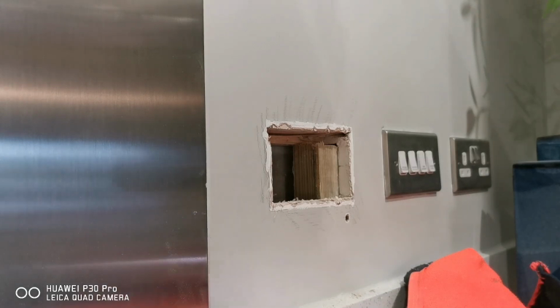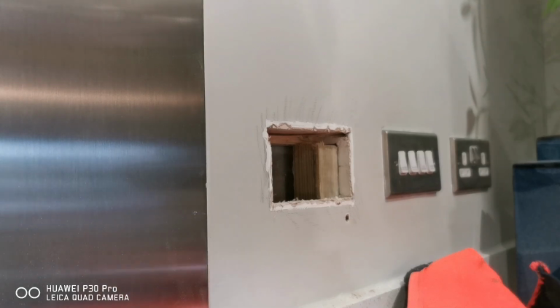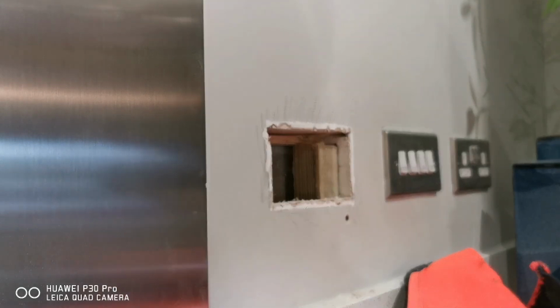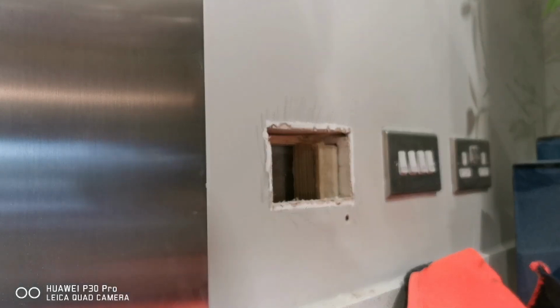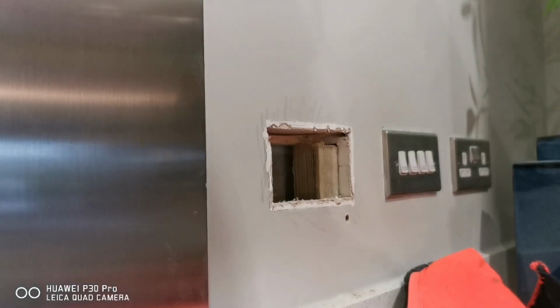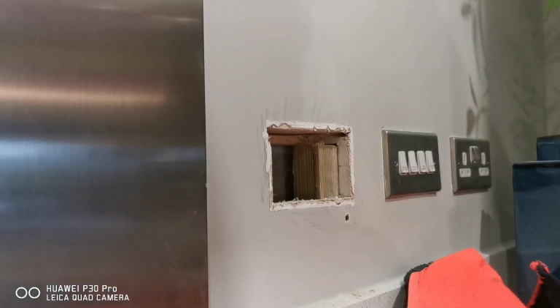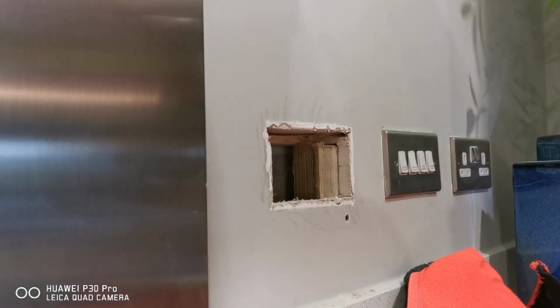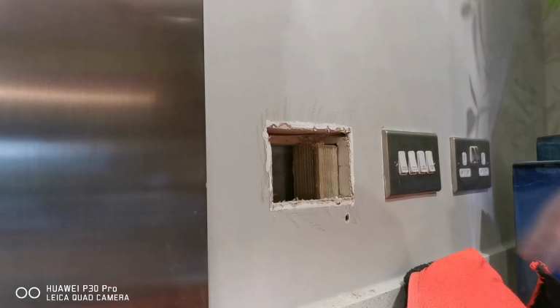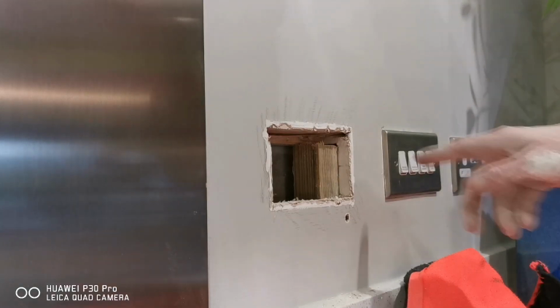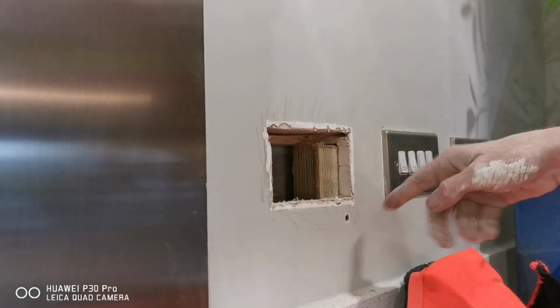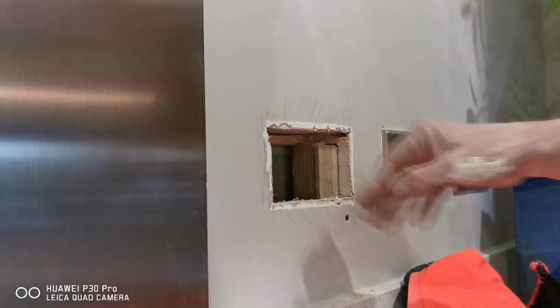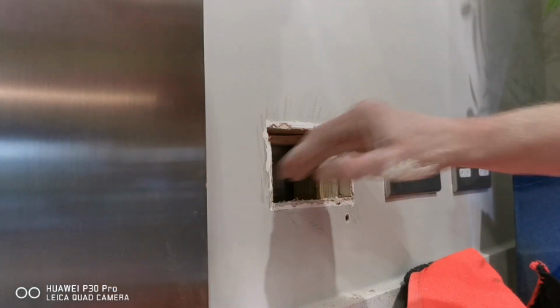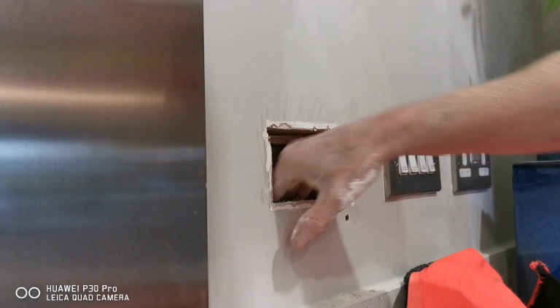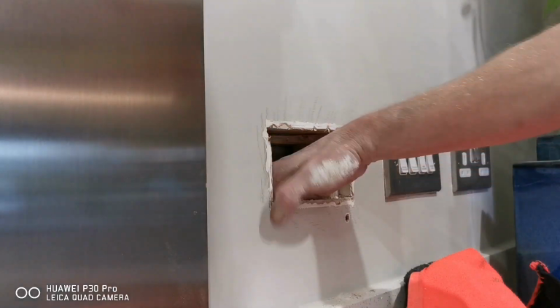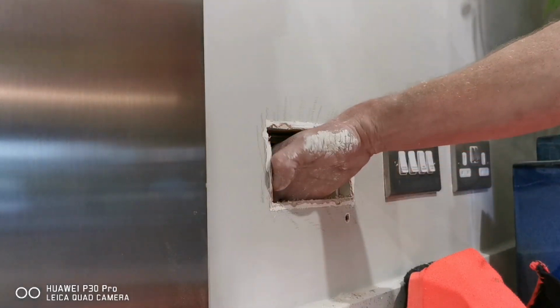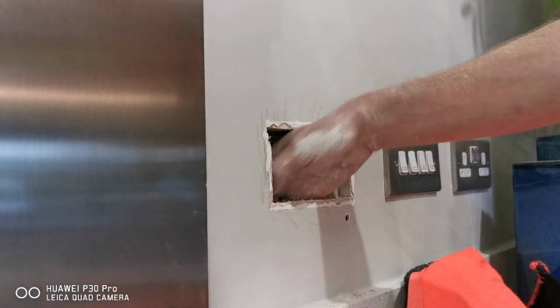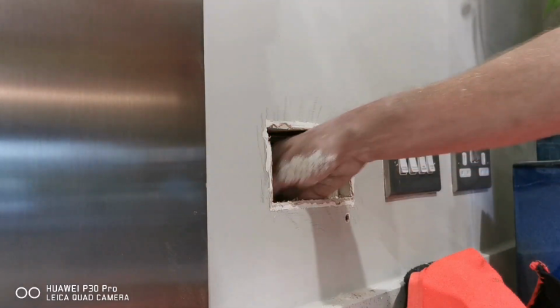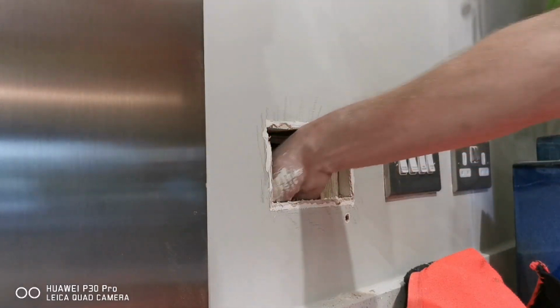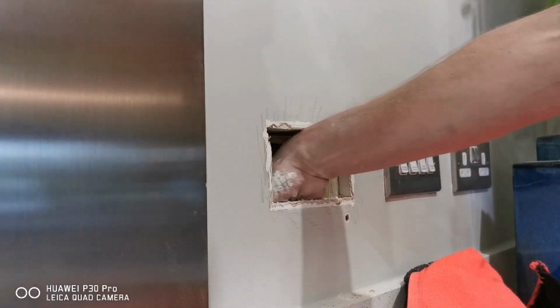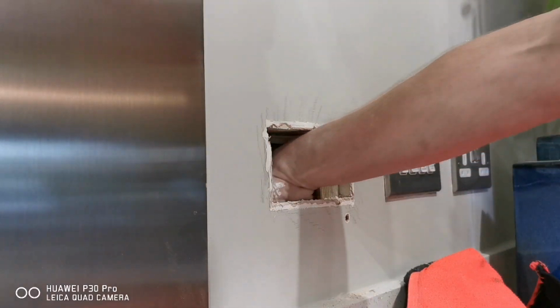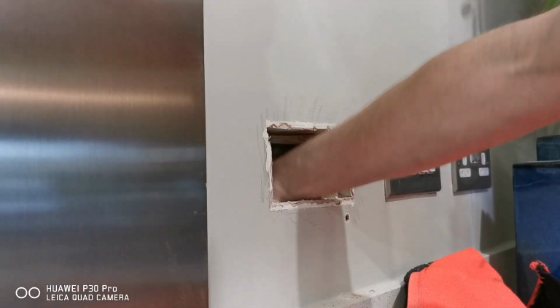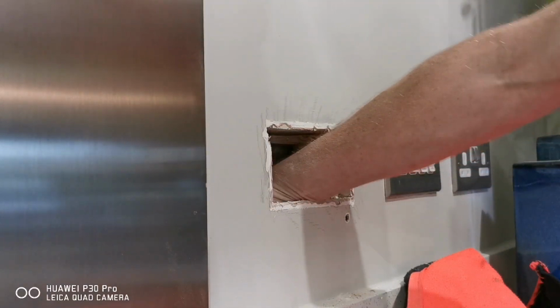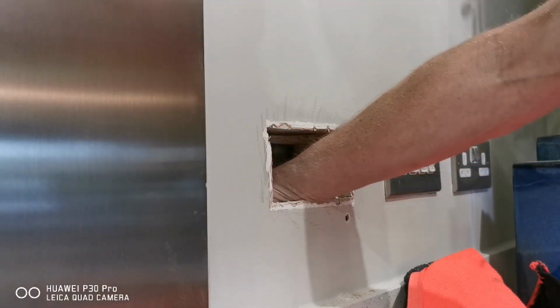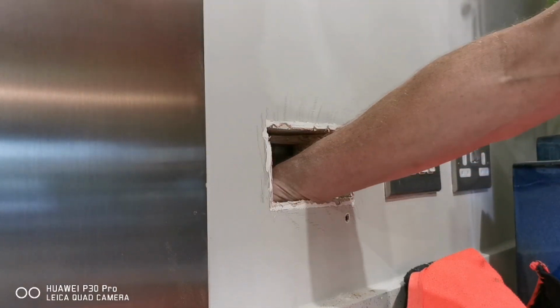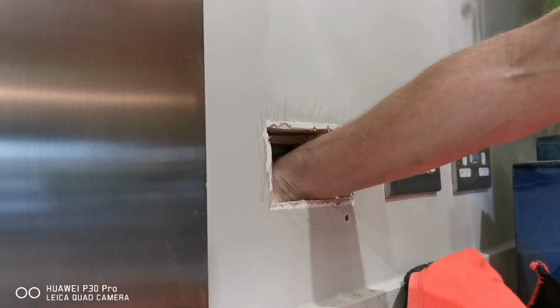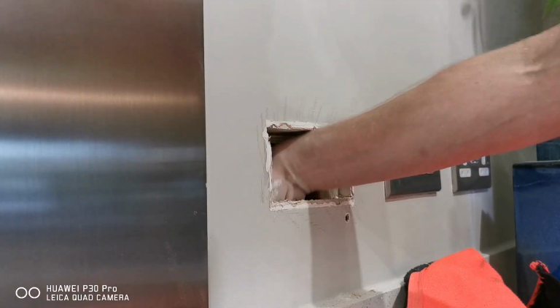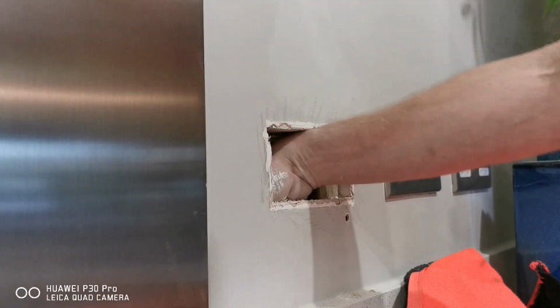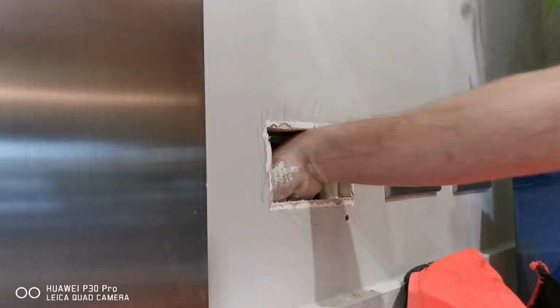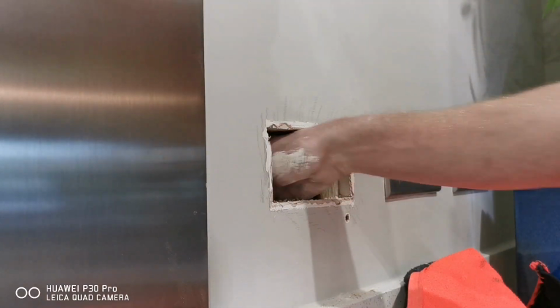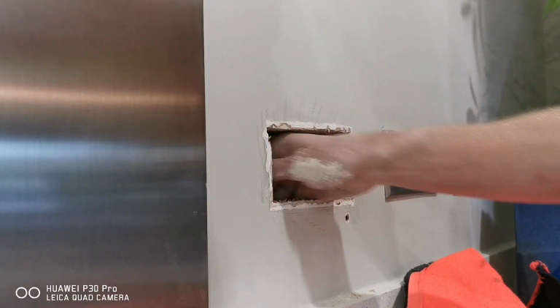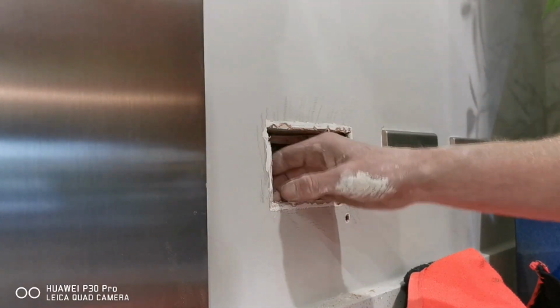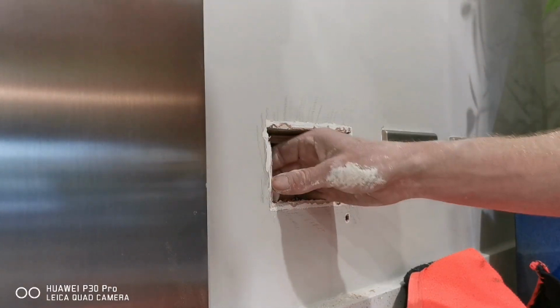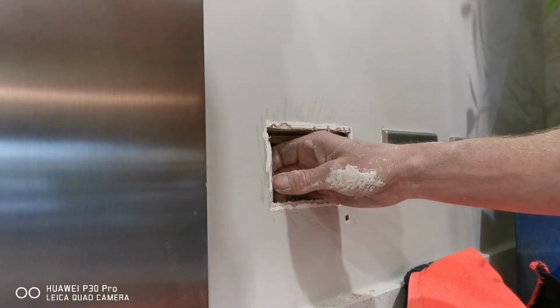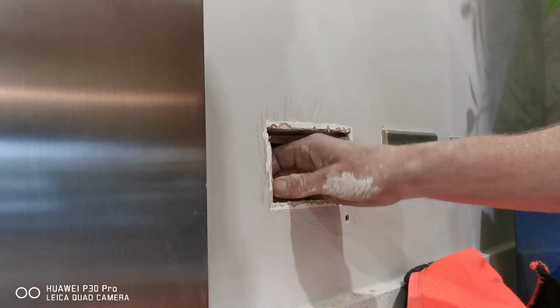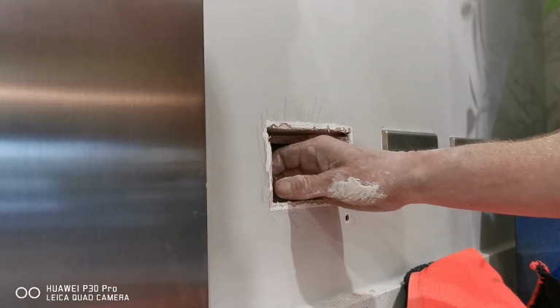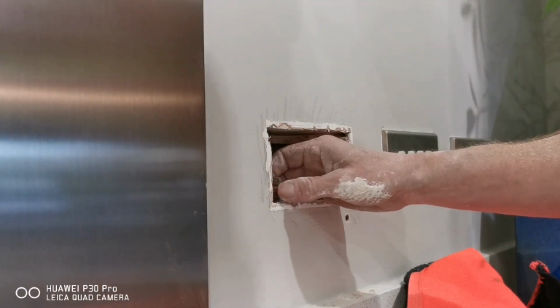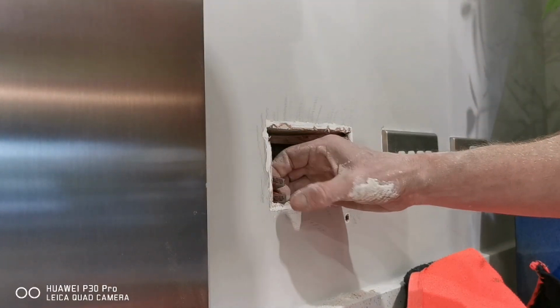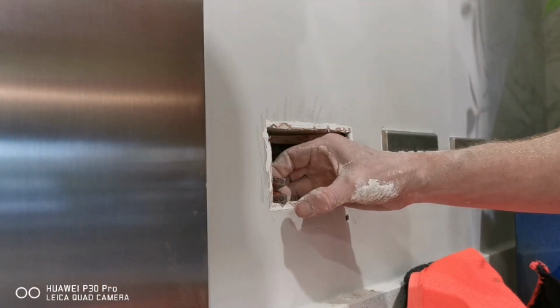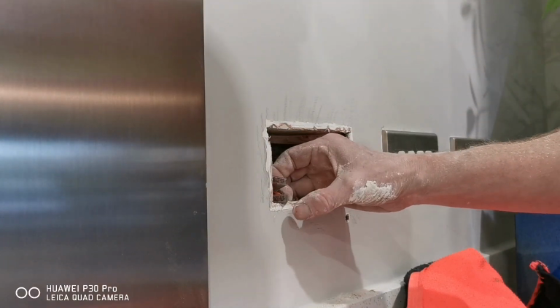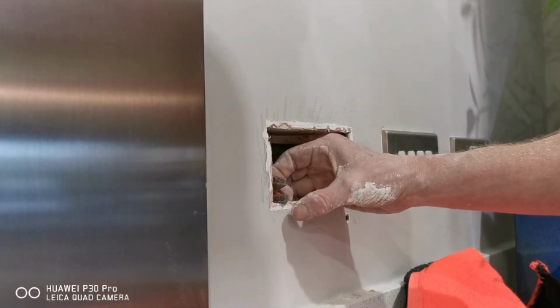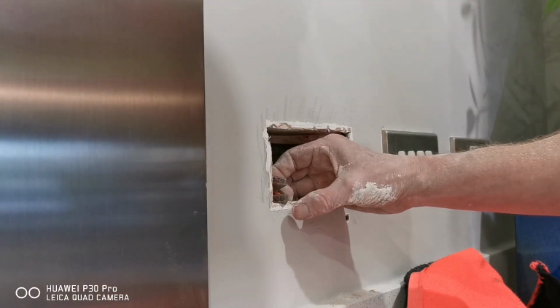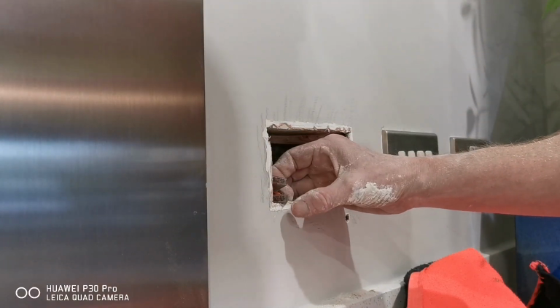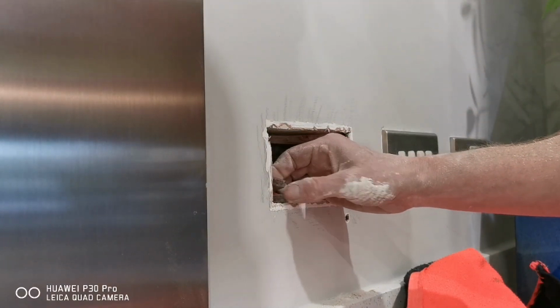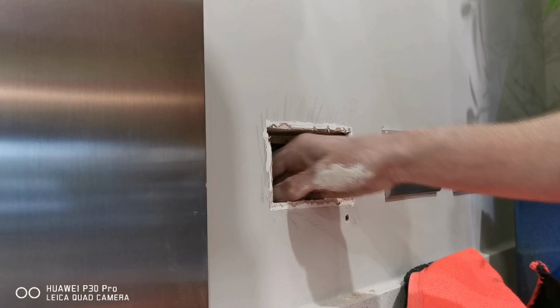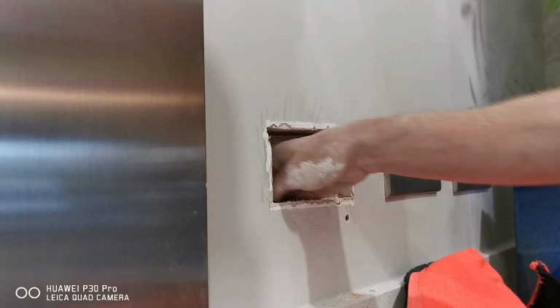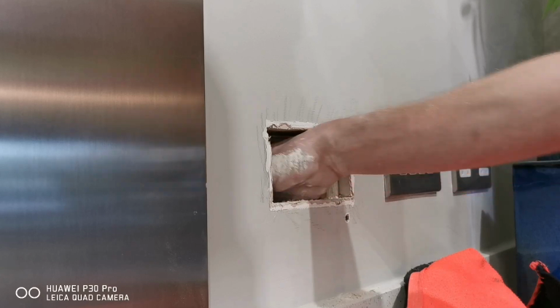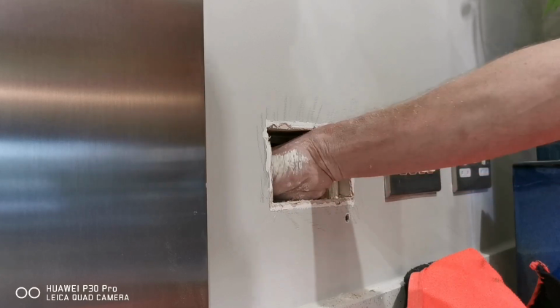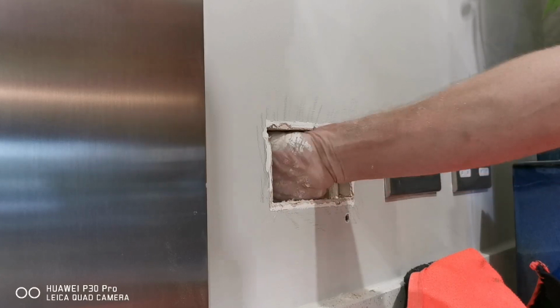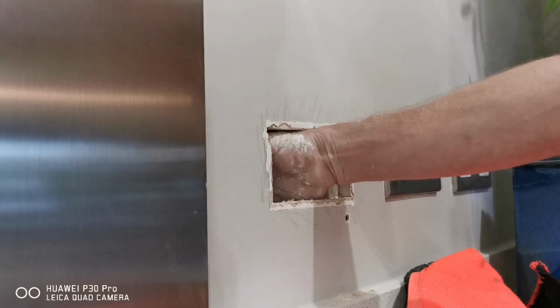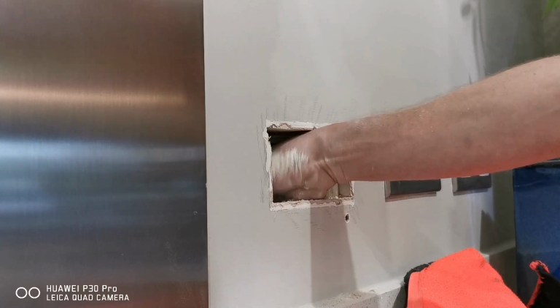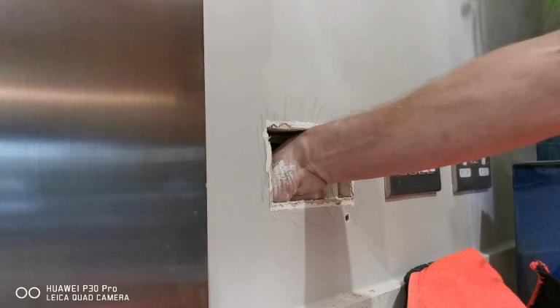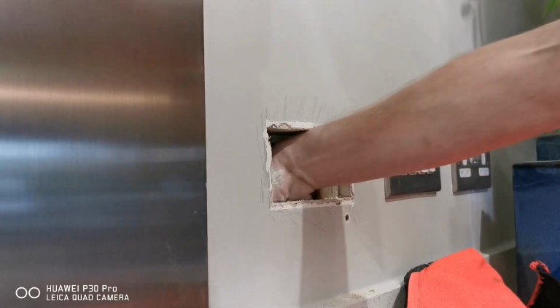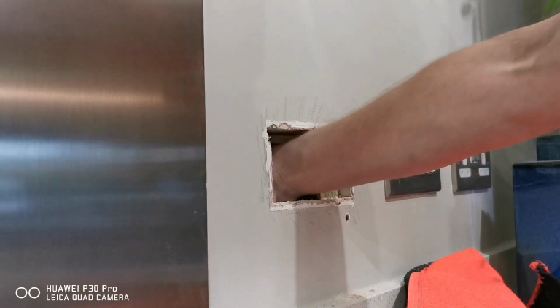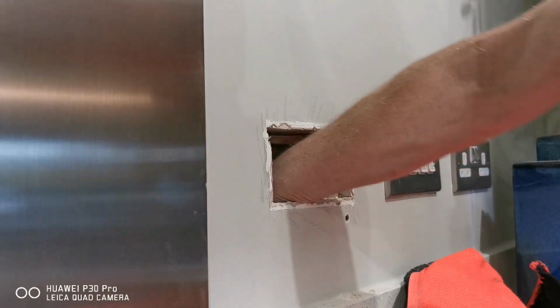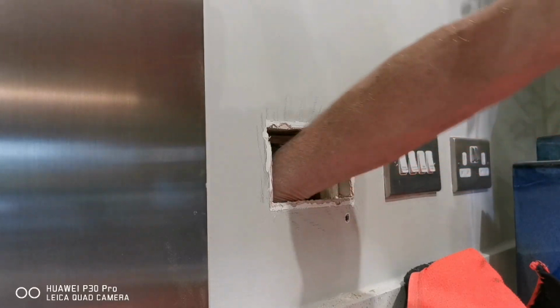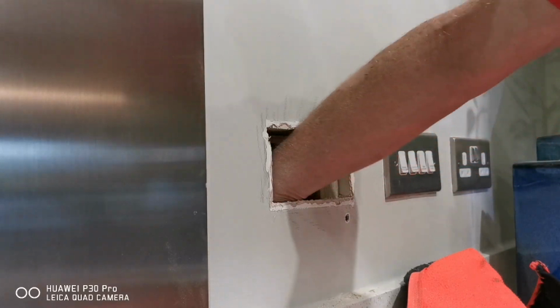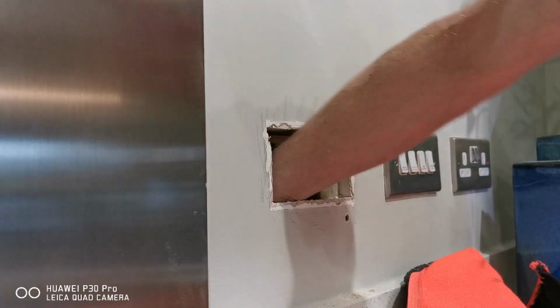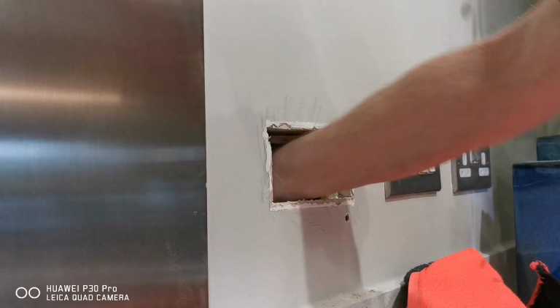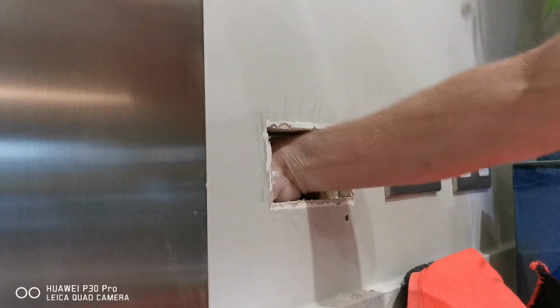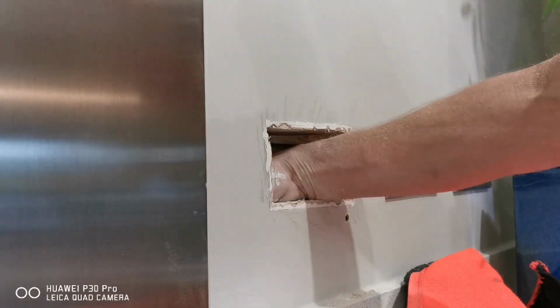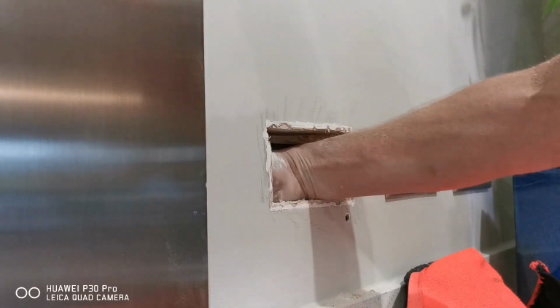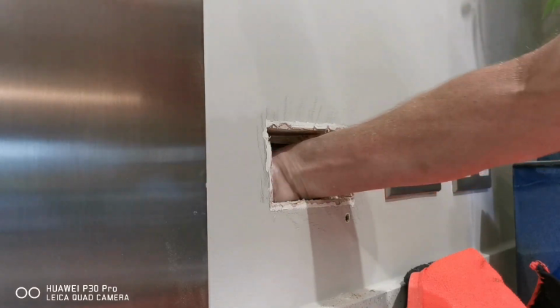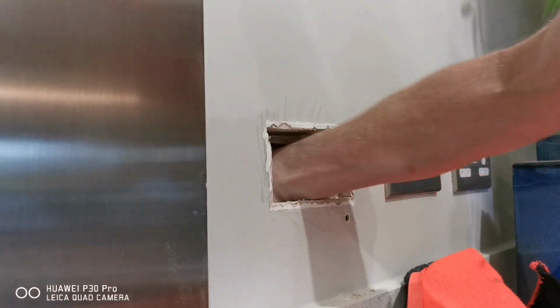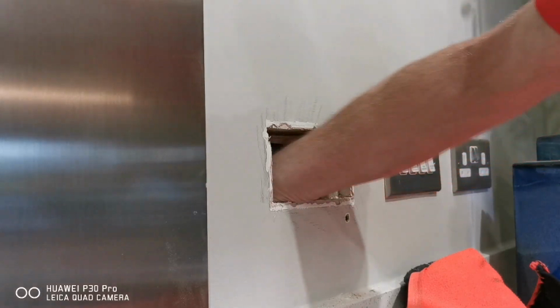First things first — make sure that because the socket's been moved there are cables behind here, so we don't want to be screwing into them. Make sure they're tucked away.